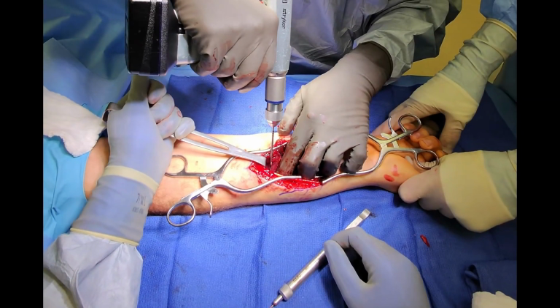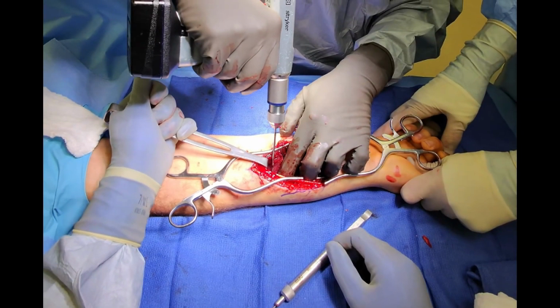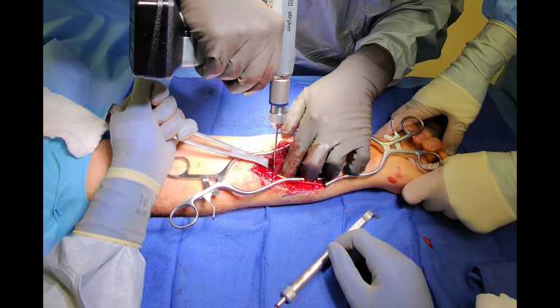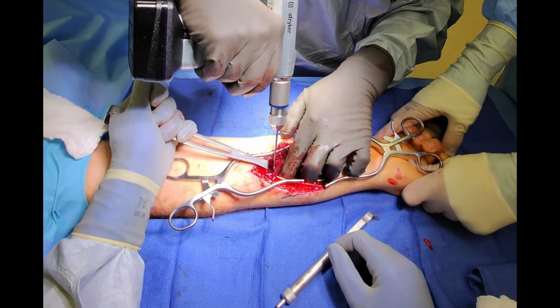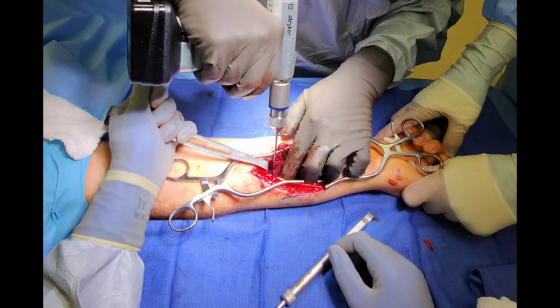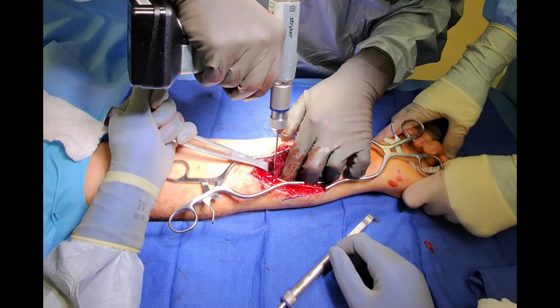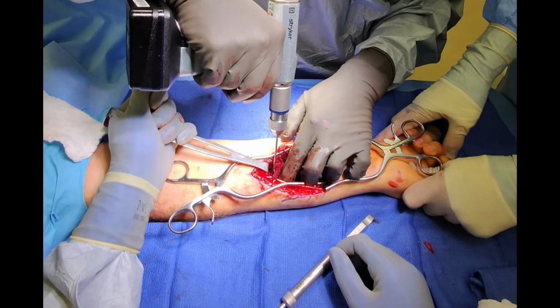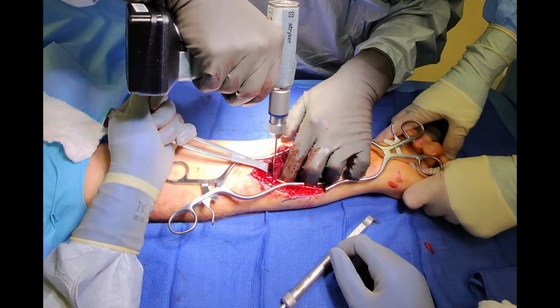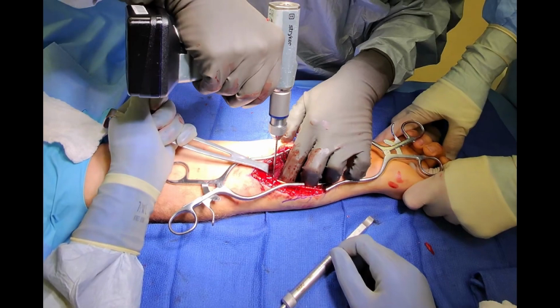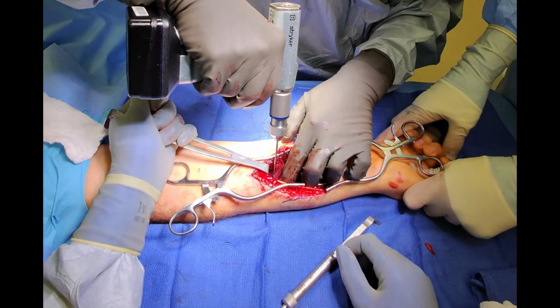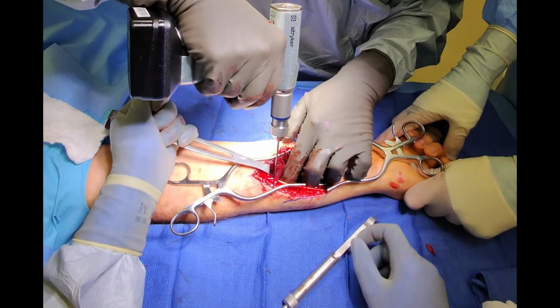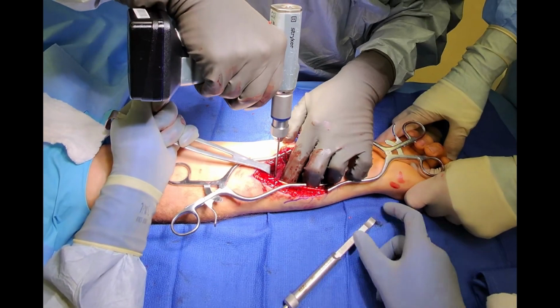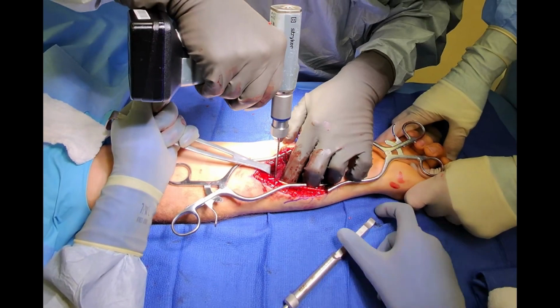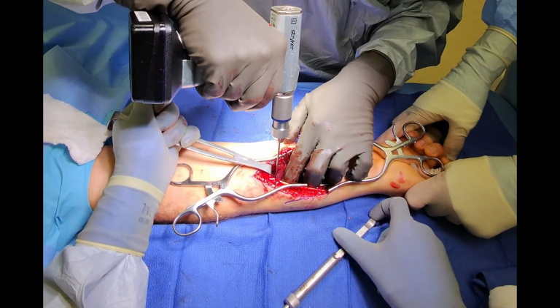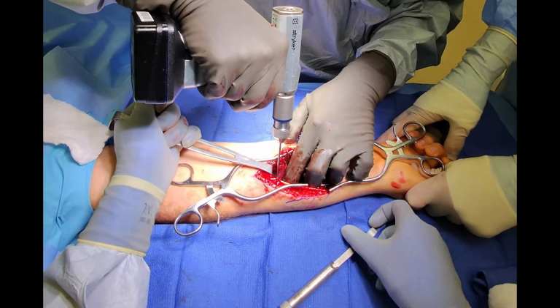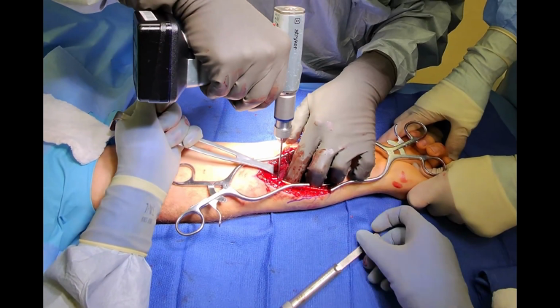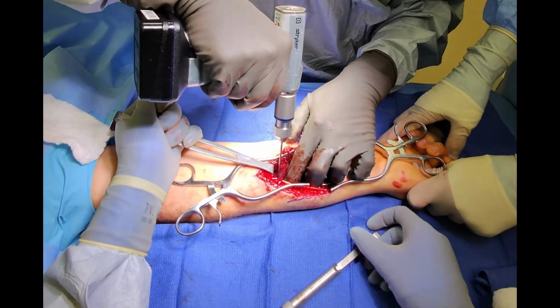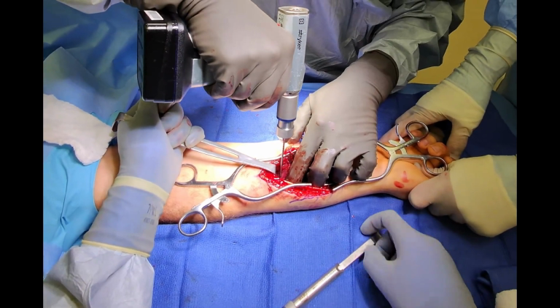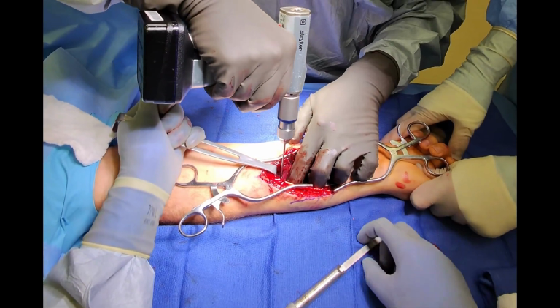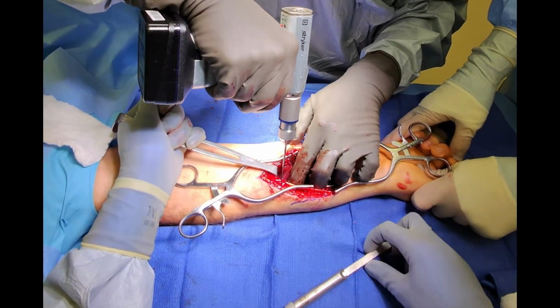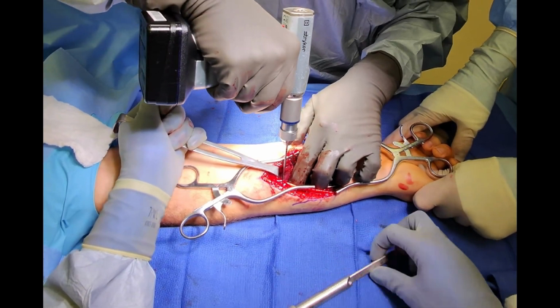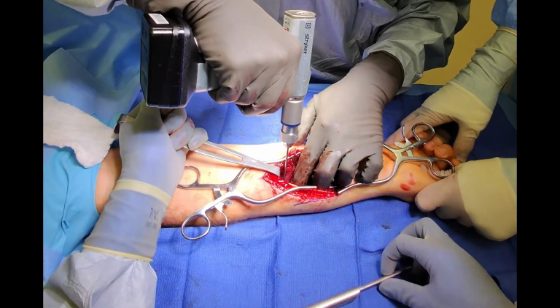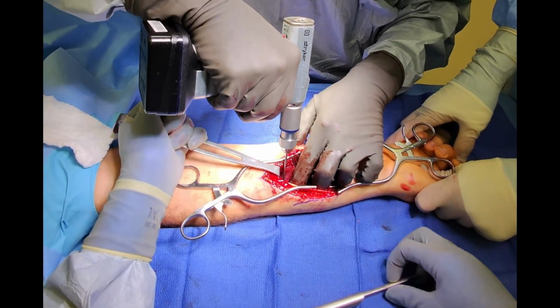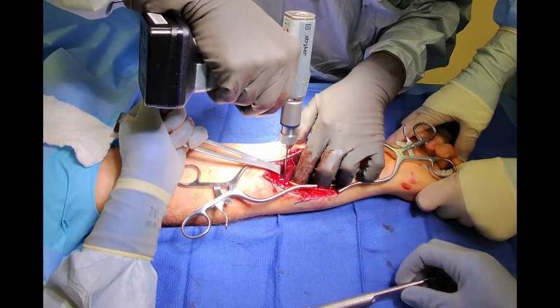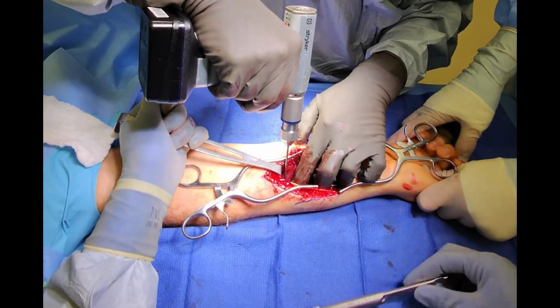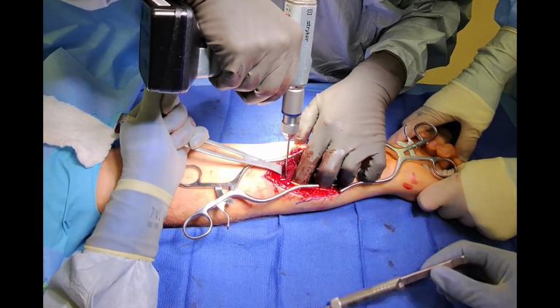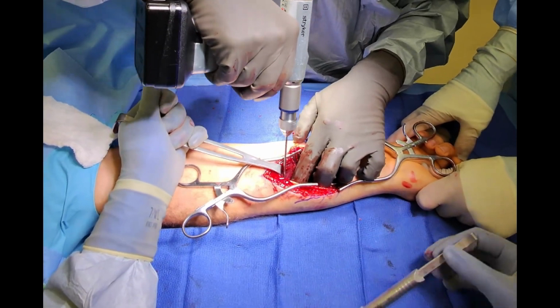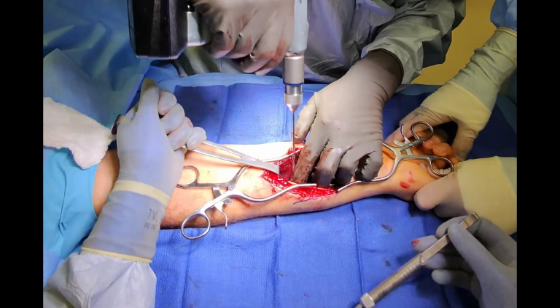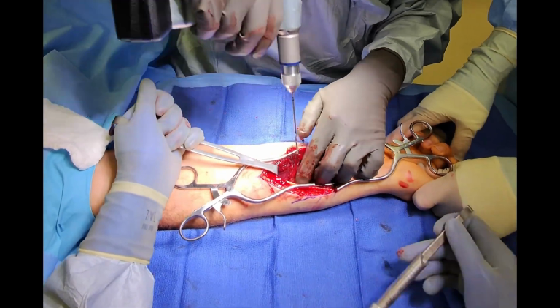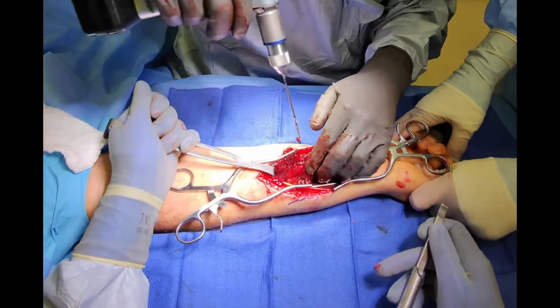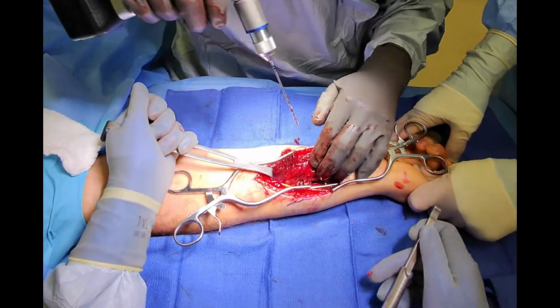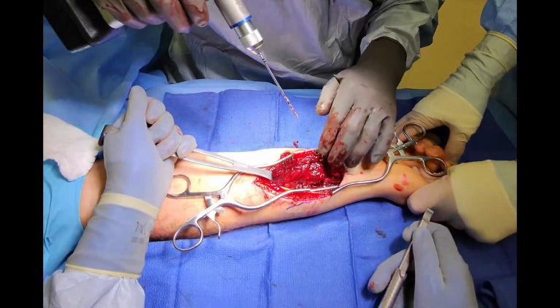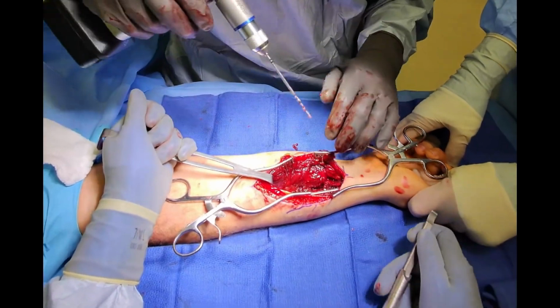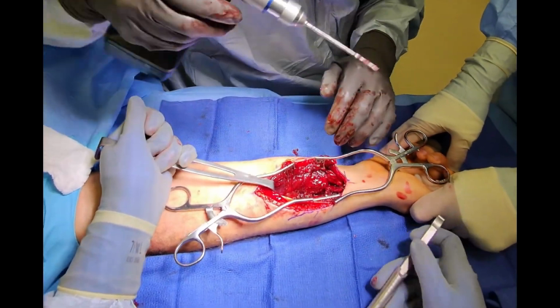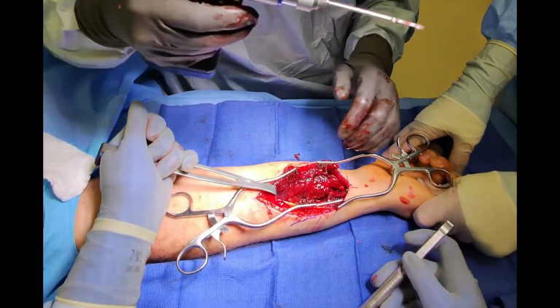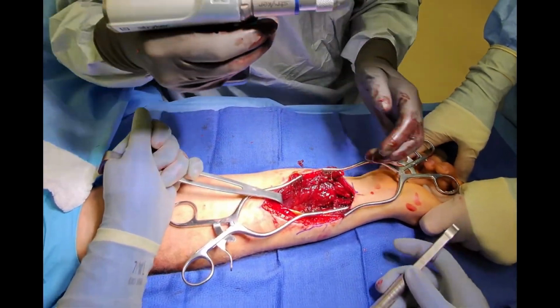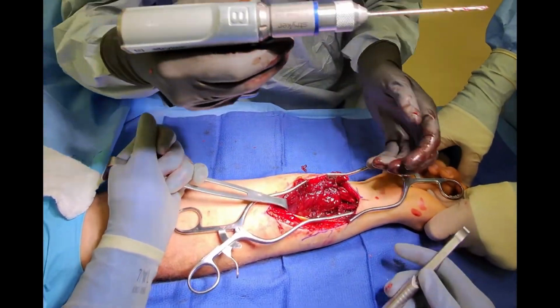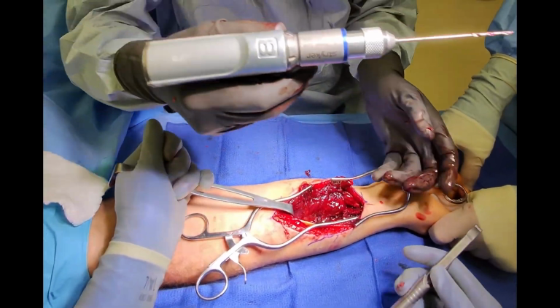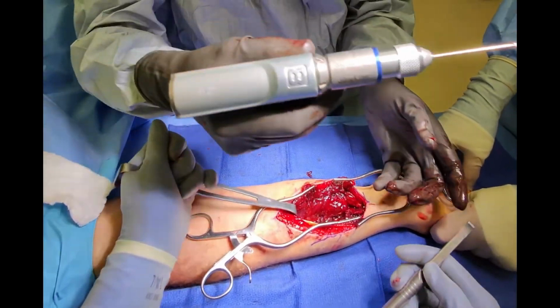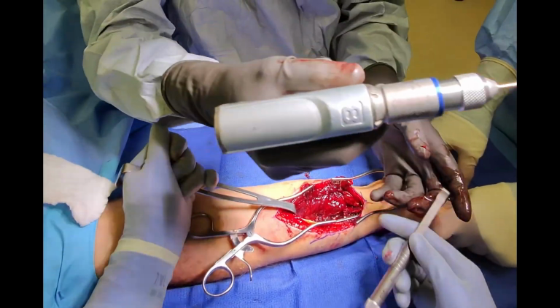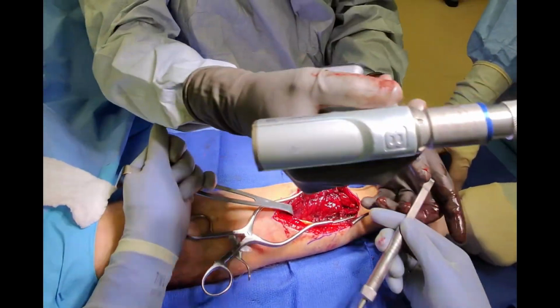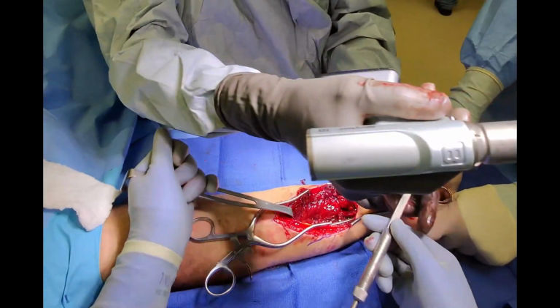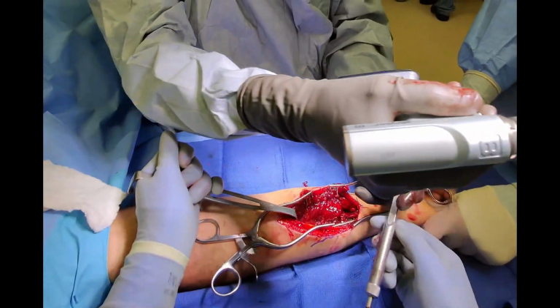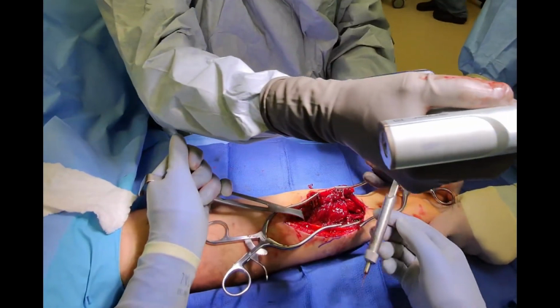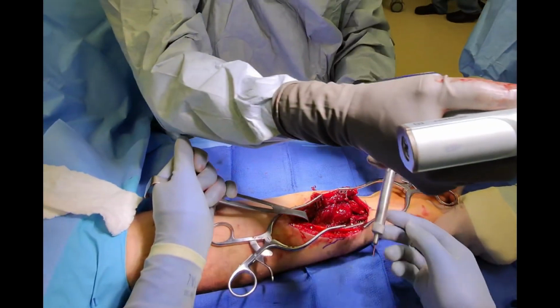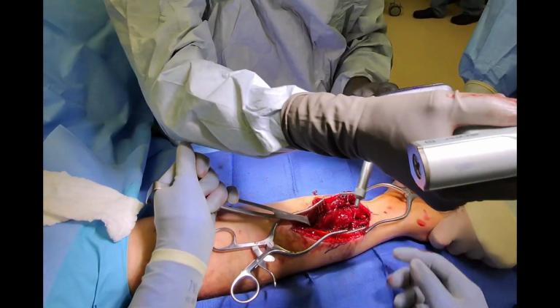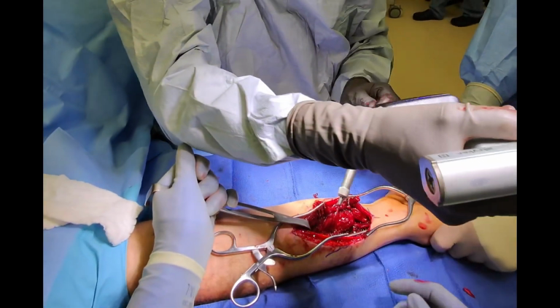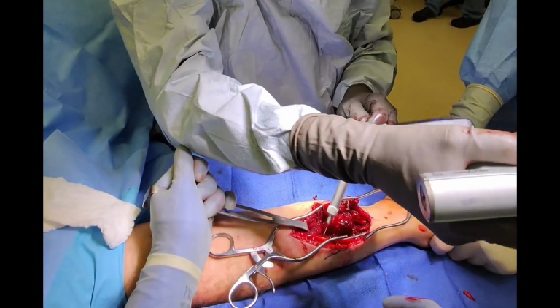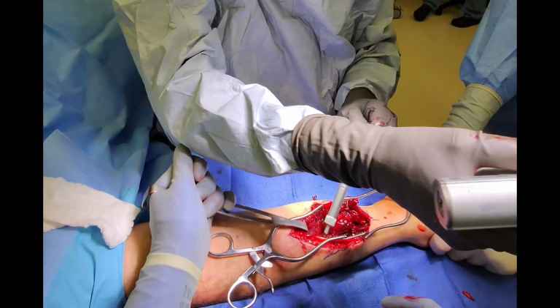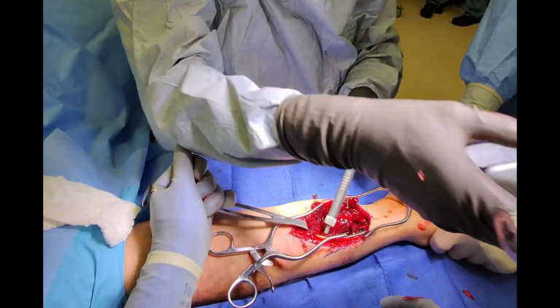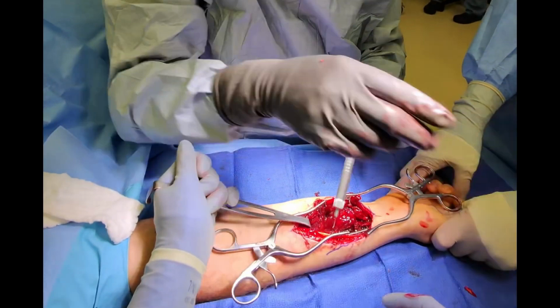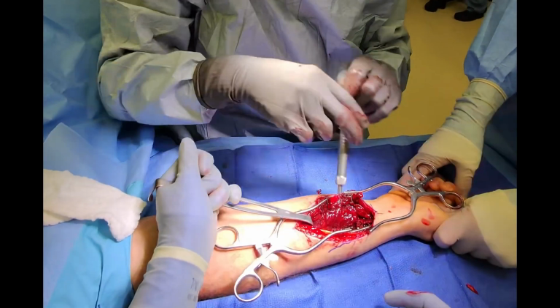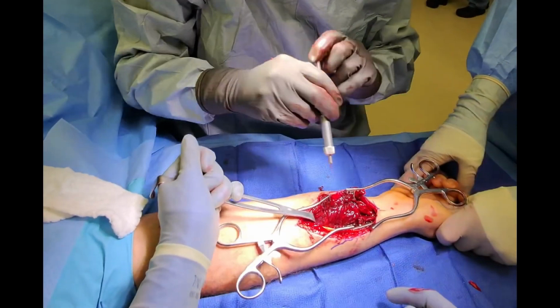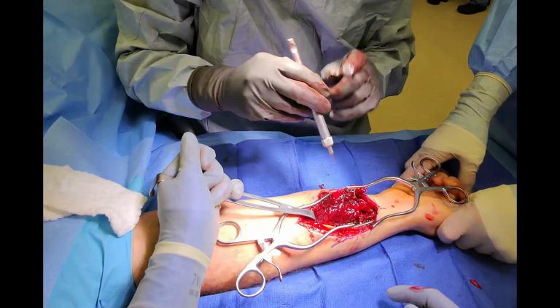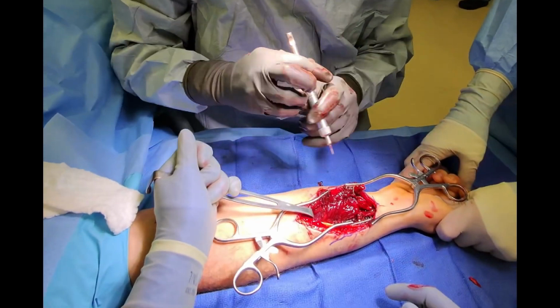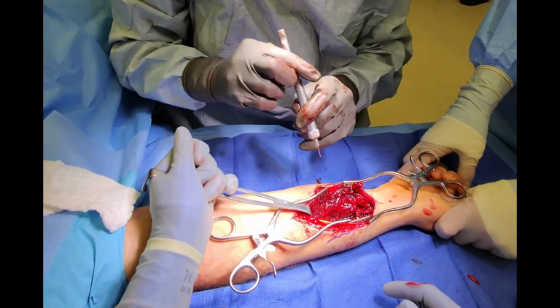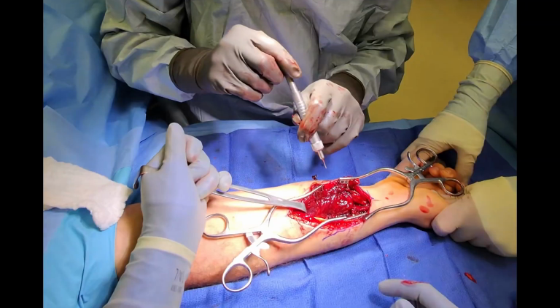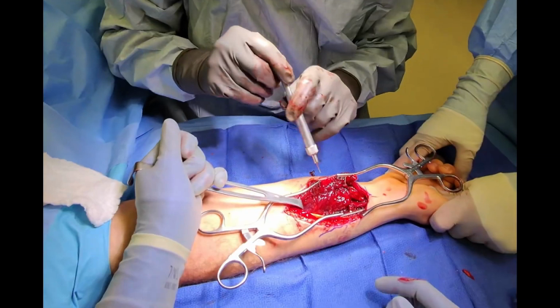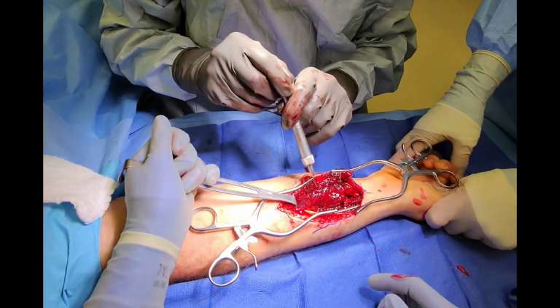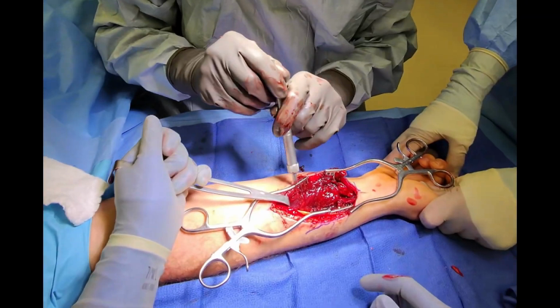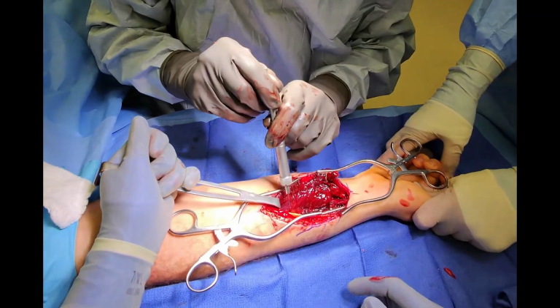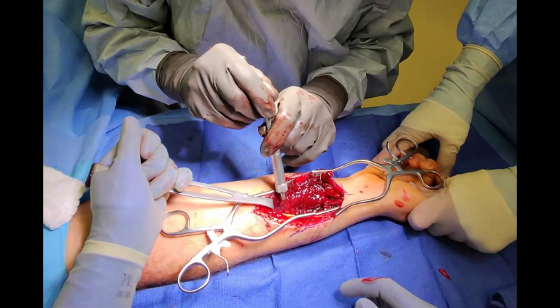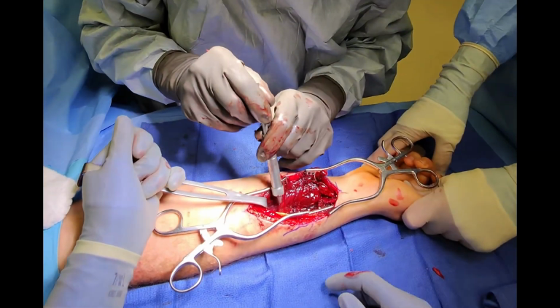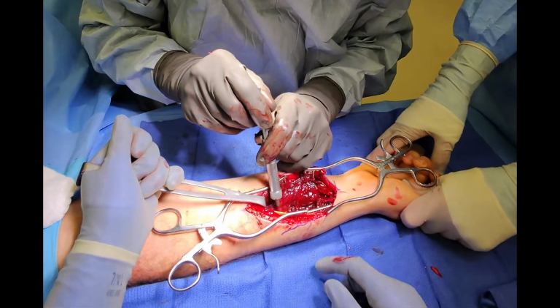This process of drilling, measuring, and screw driving is repeated until adequate fixation is obtained throughout the length of the plate.